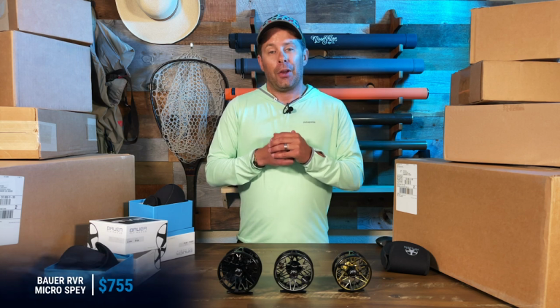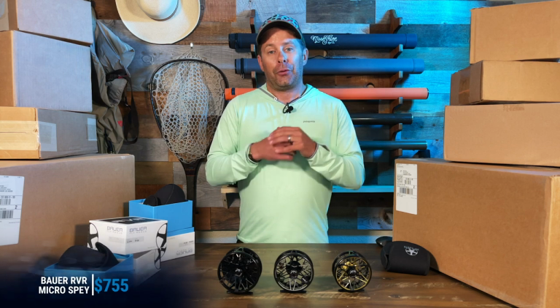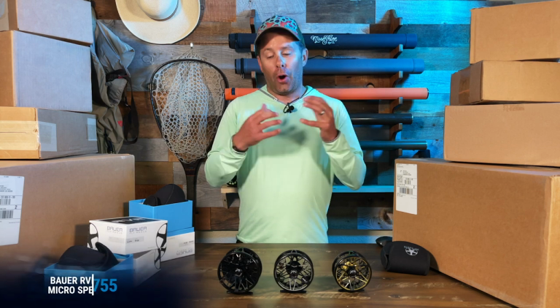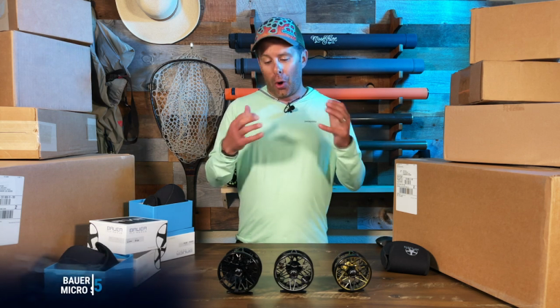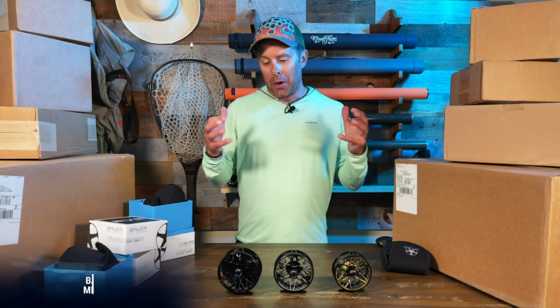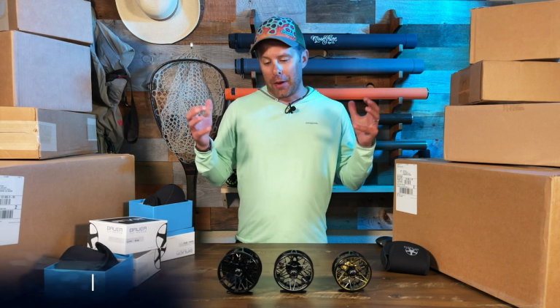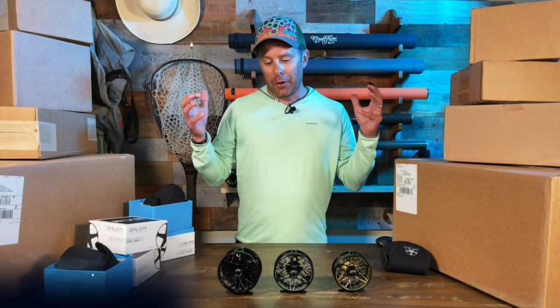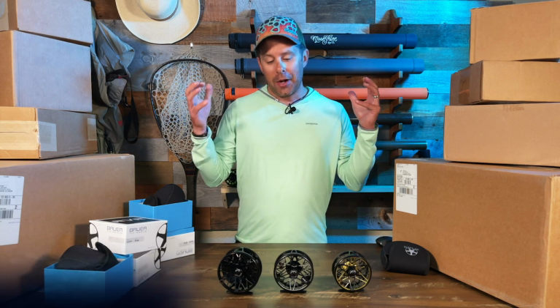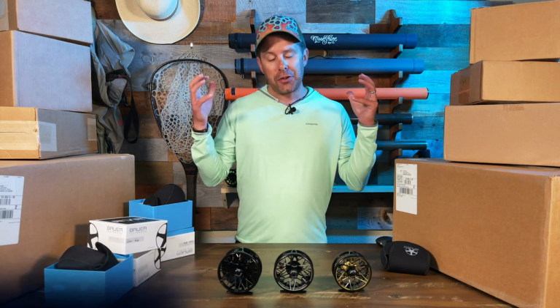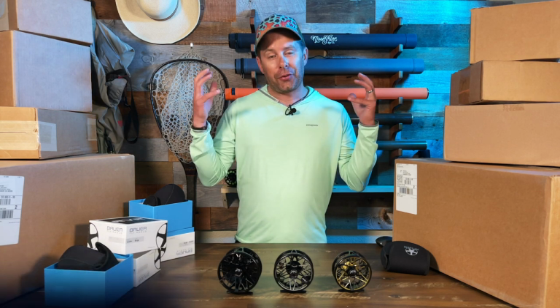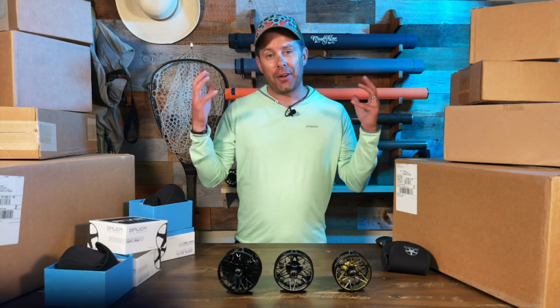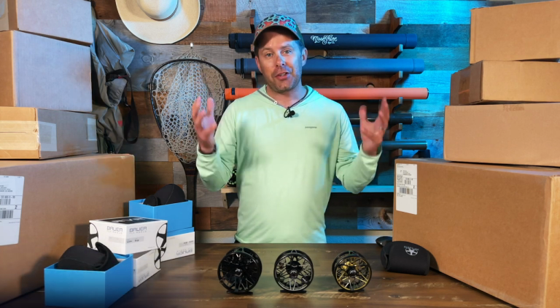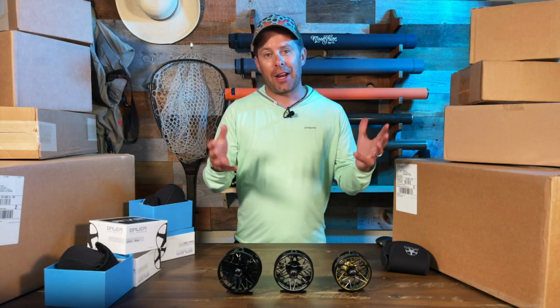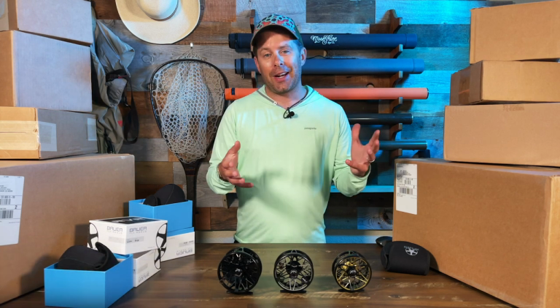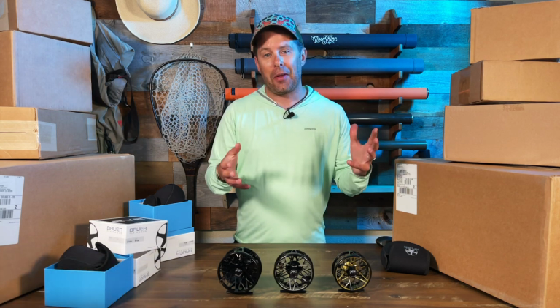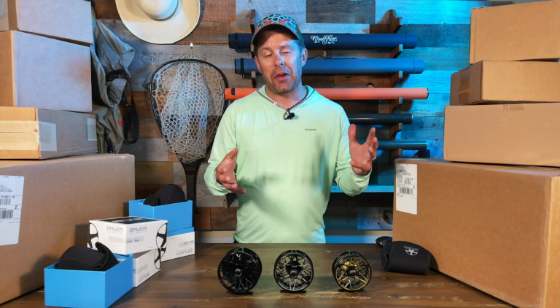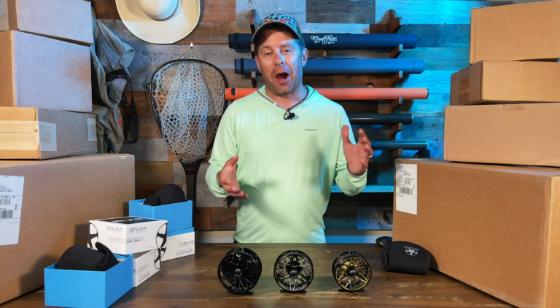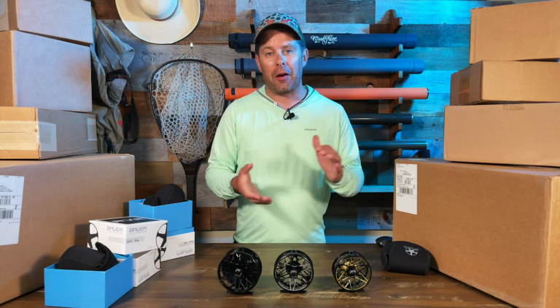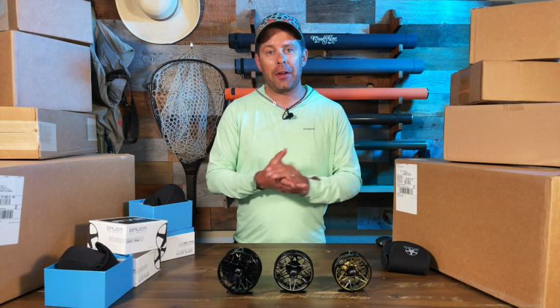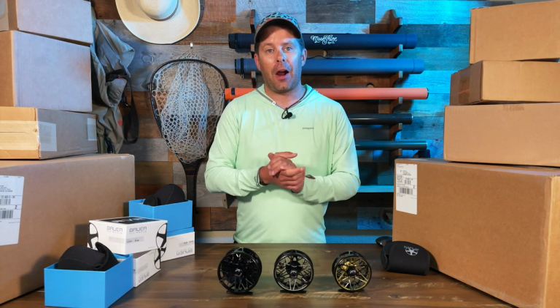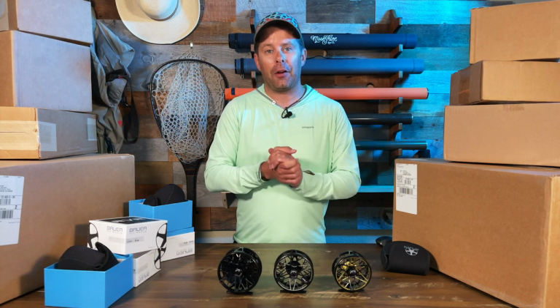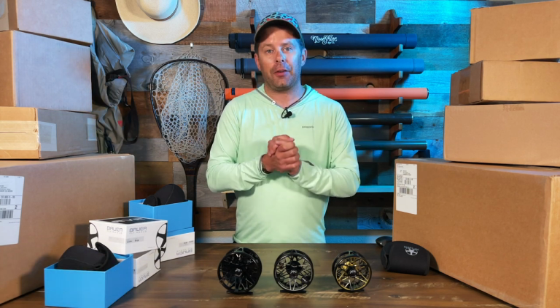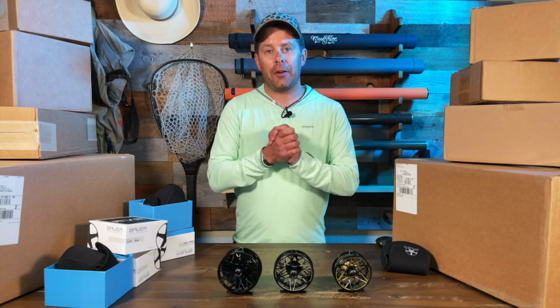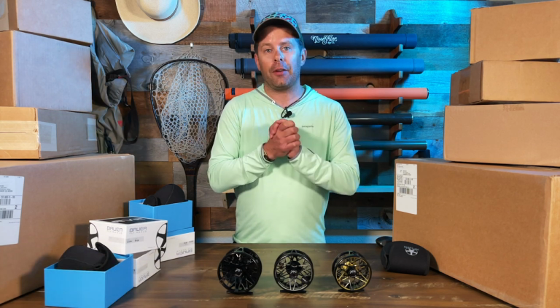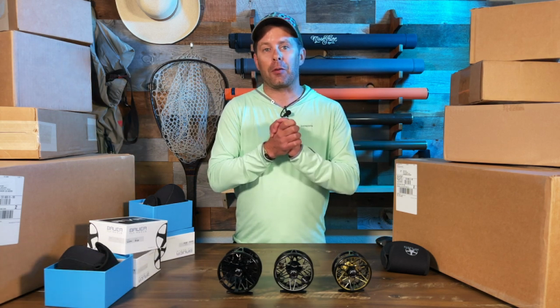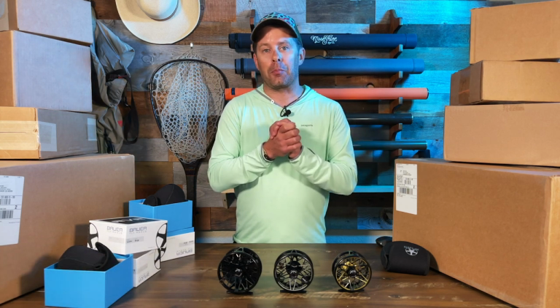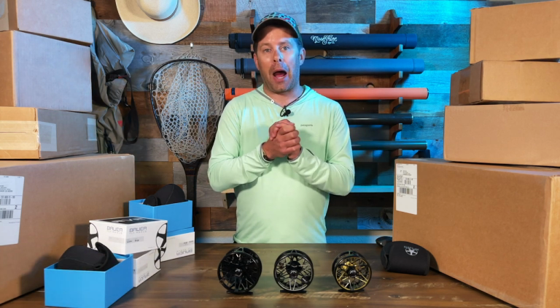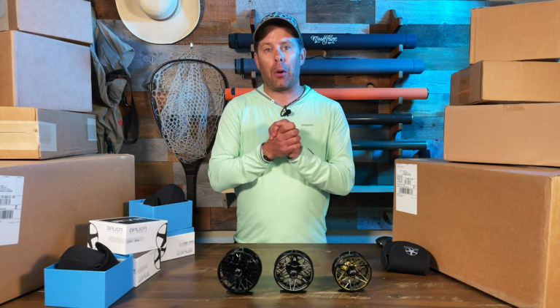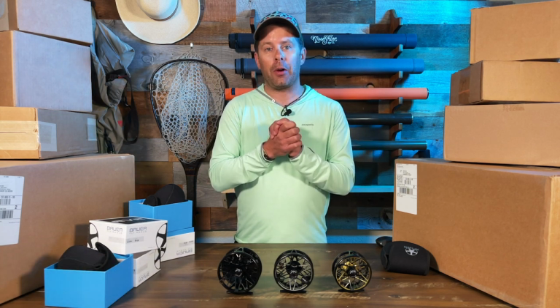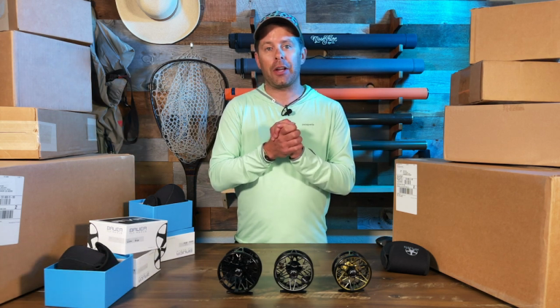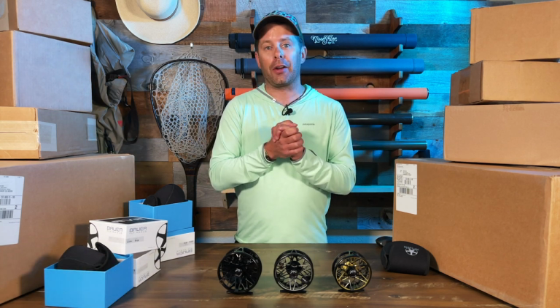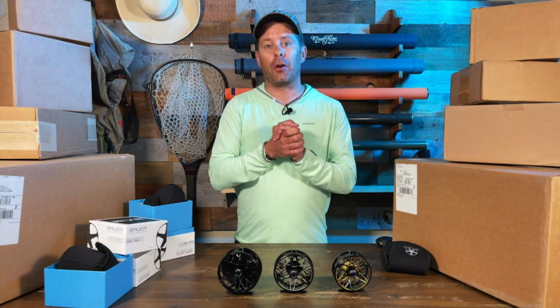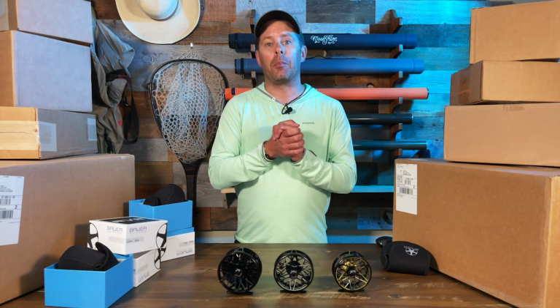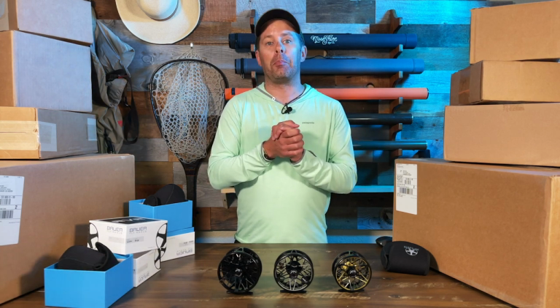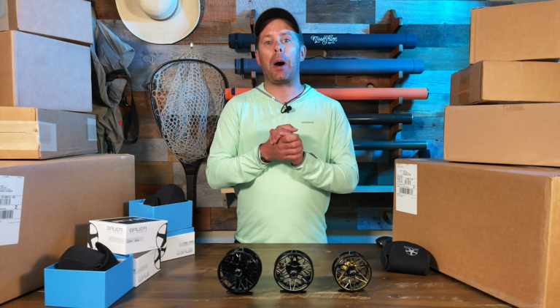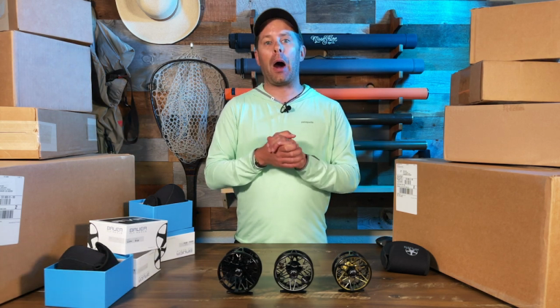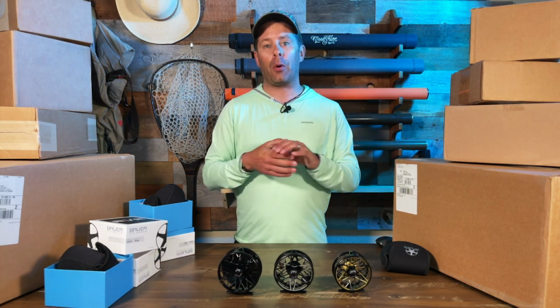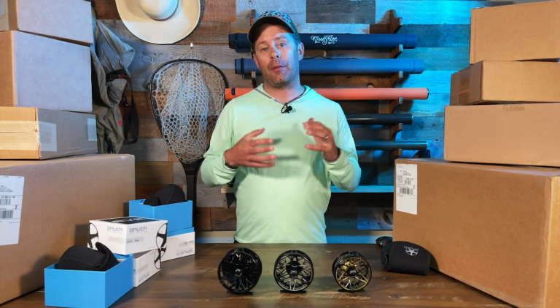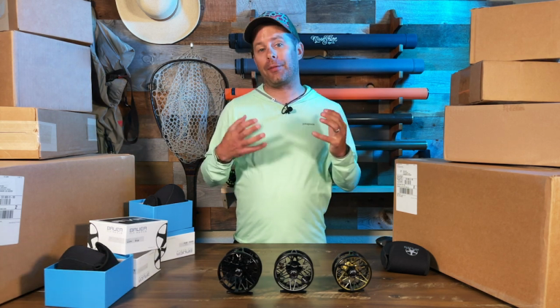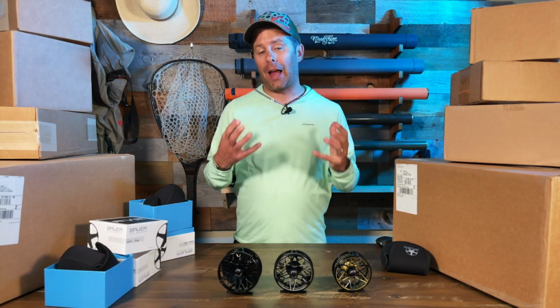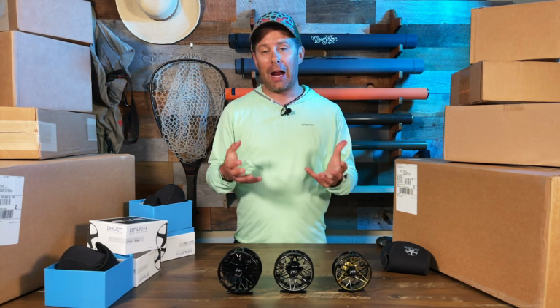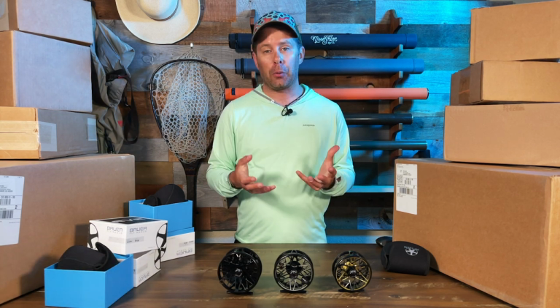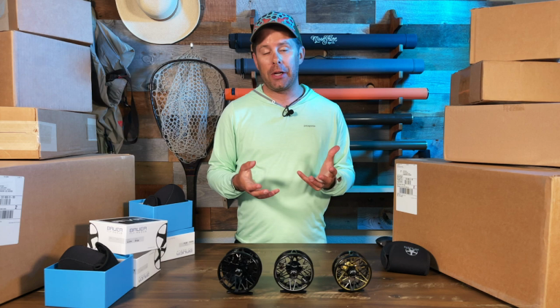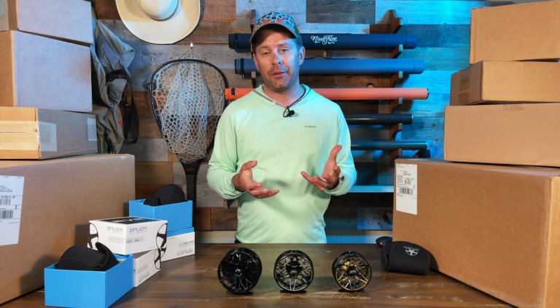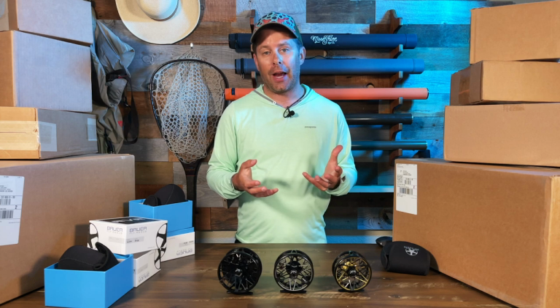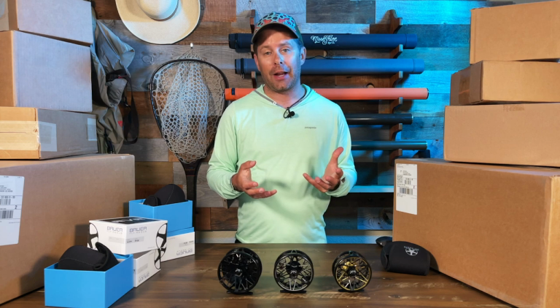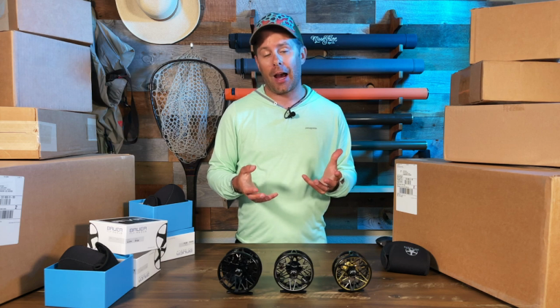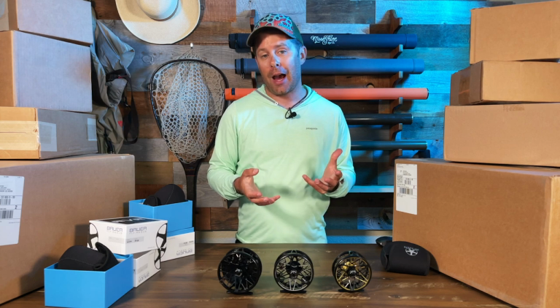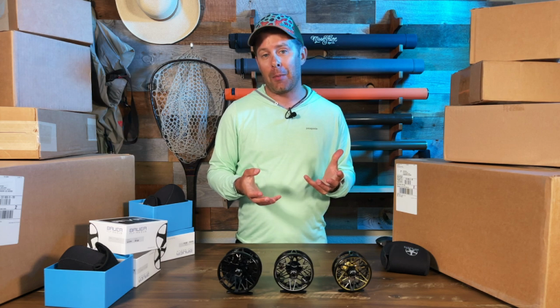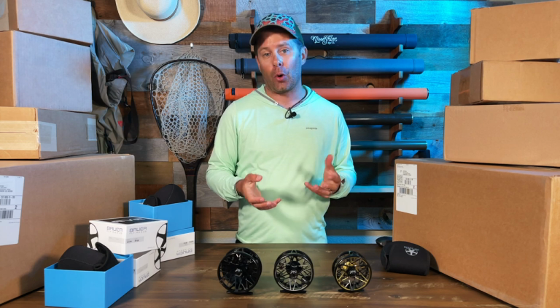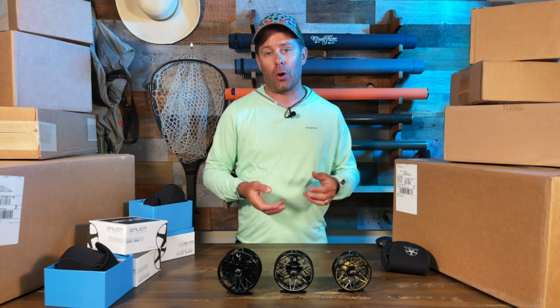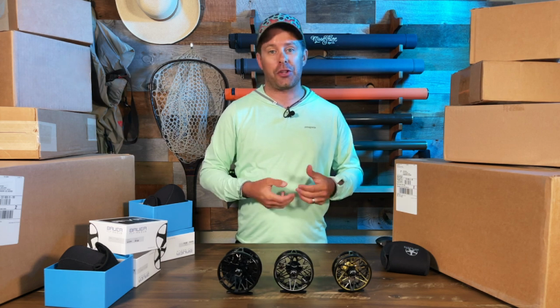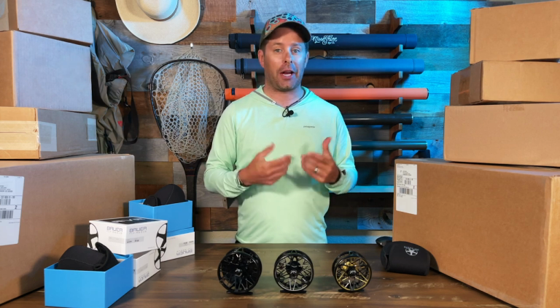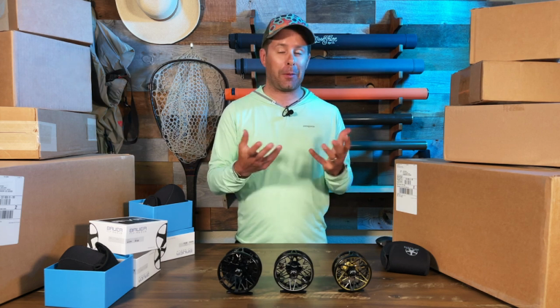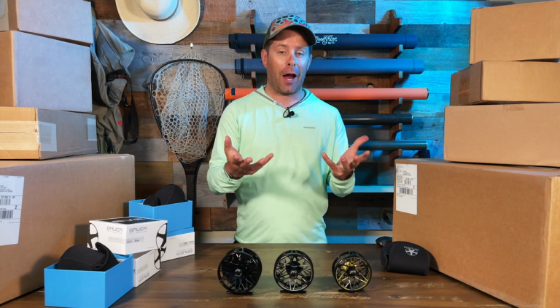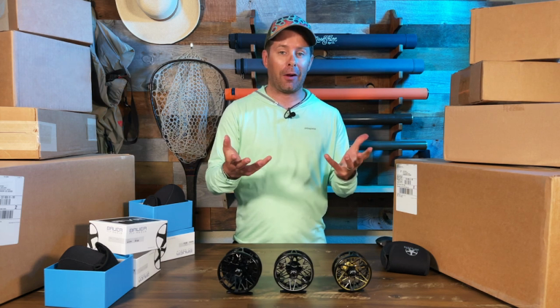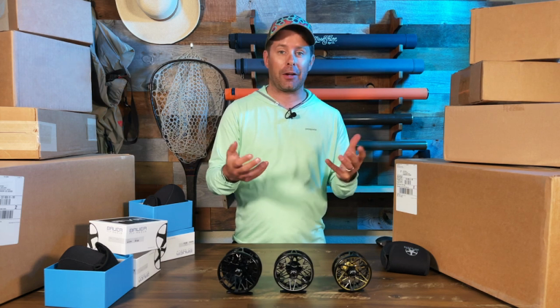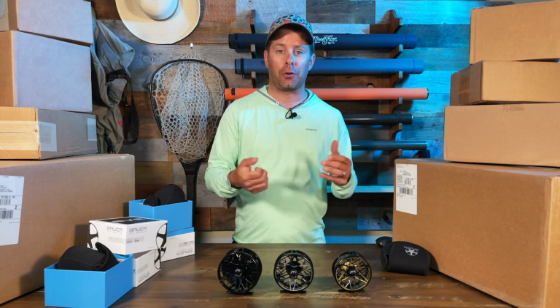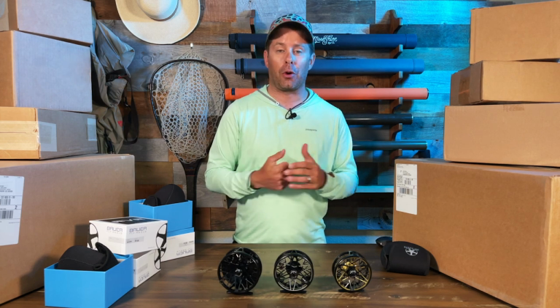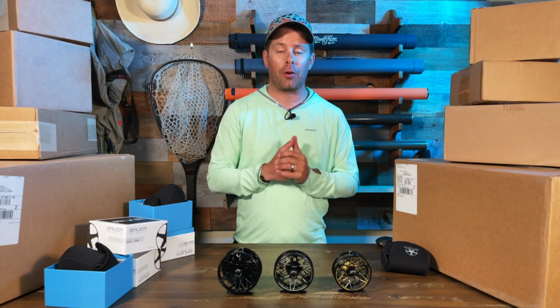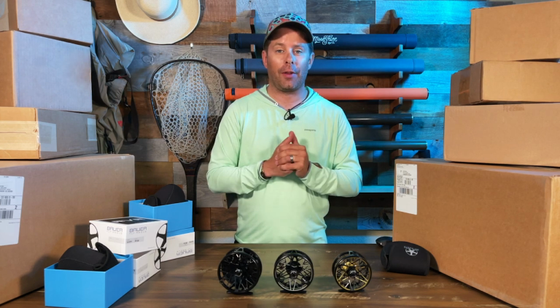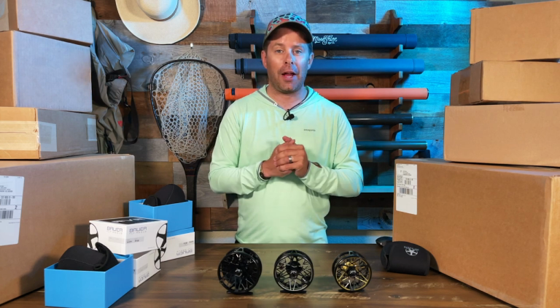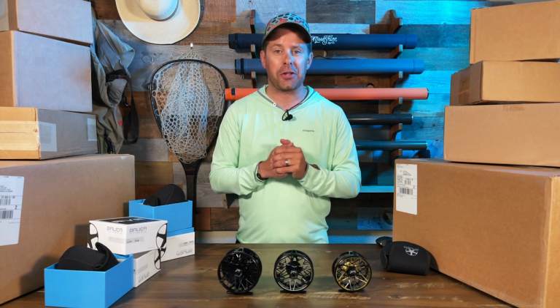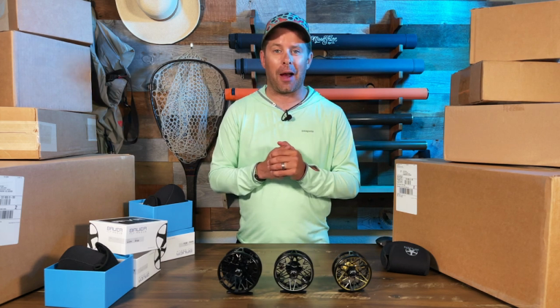If you're interested in checking out the RVR series from Bauer, you can go to BauerFlyReel.com or check them out at your local fly shop.